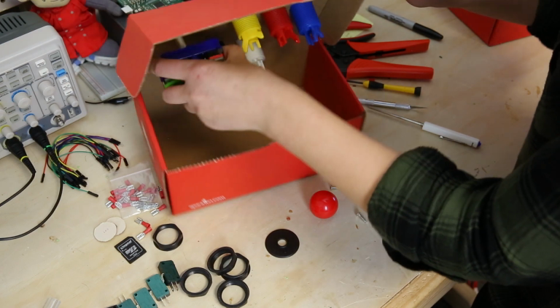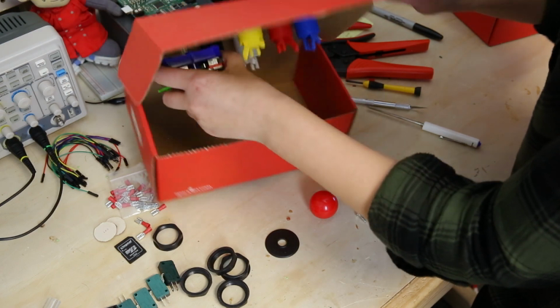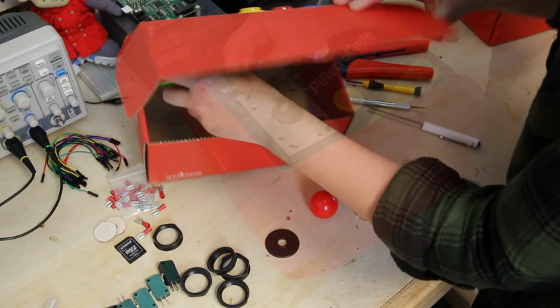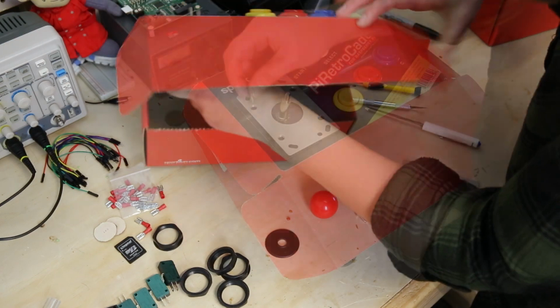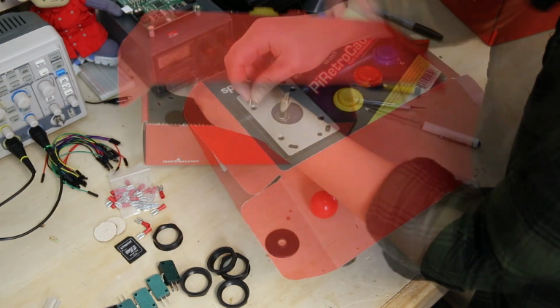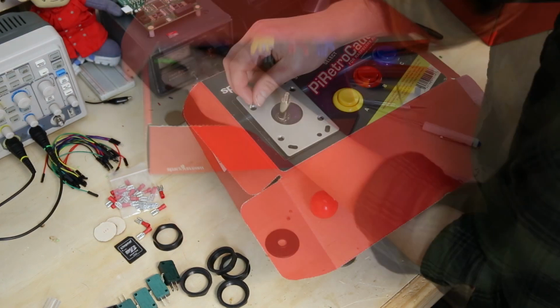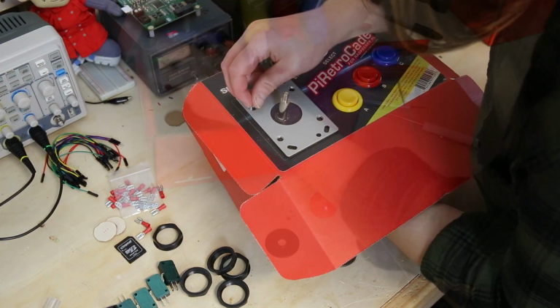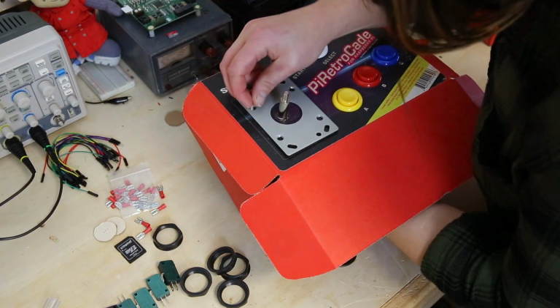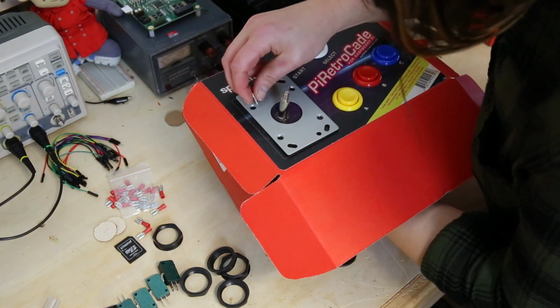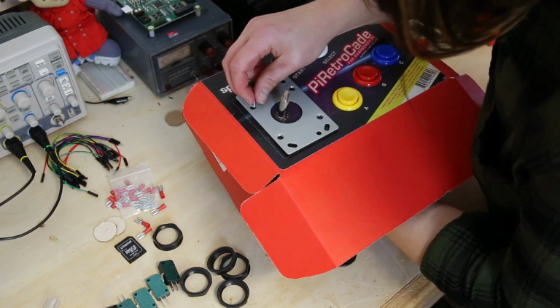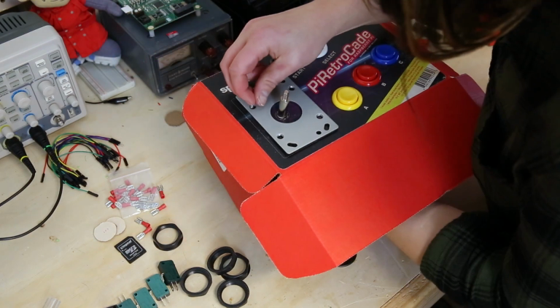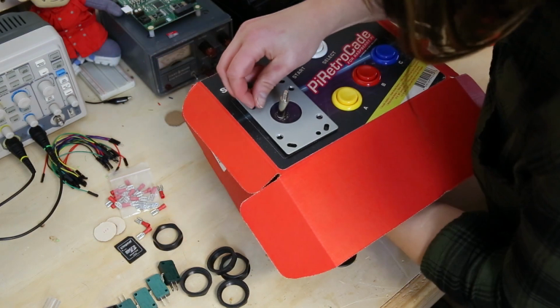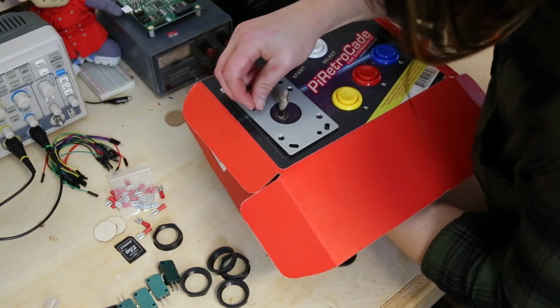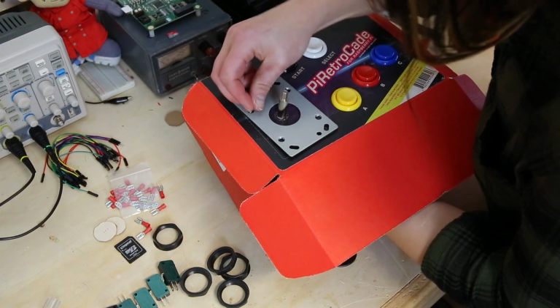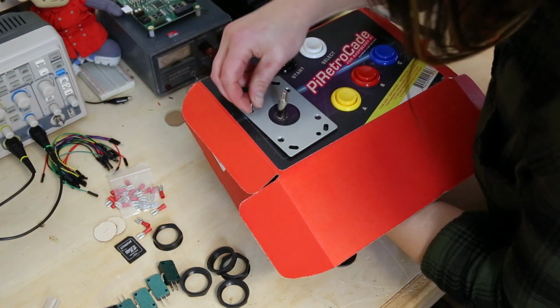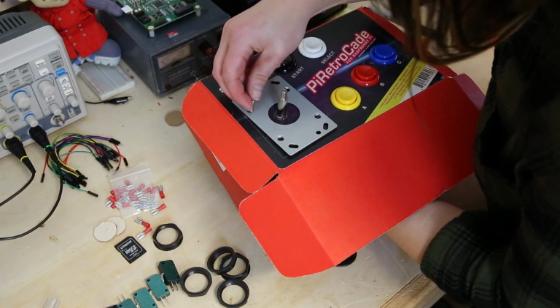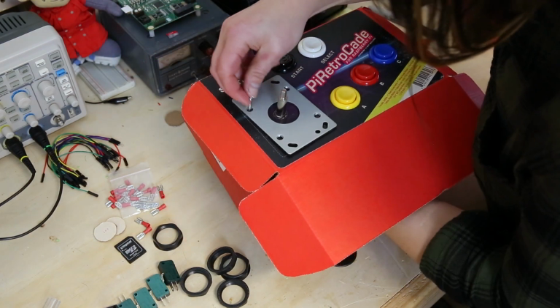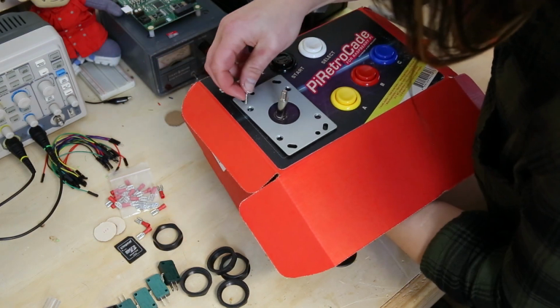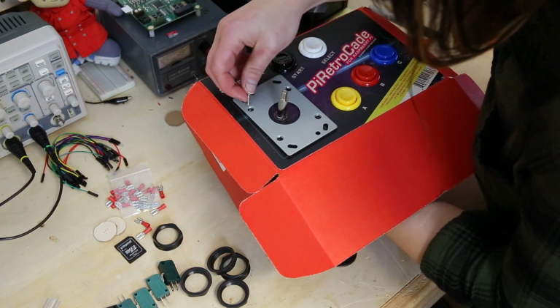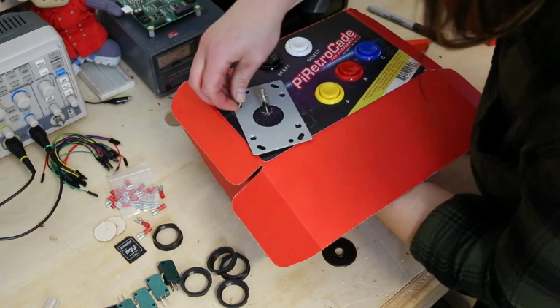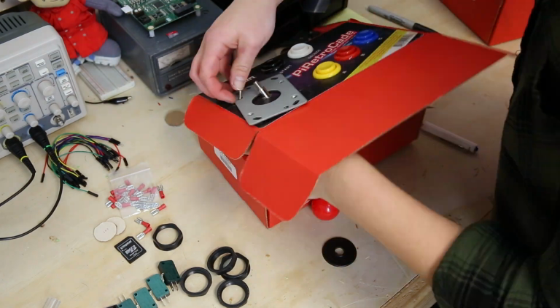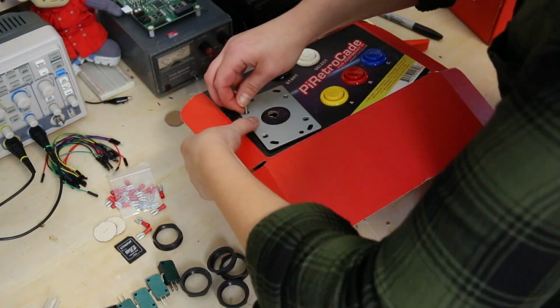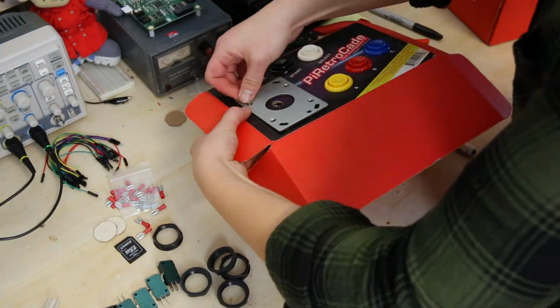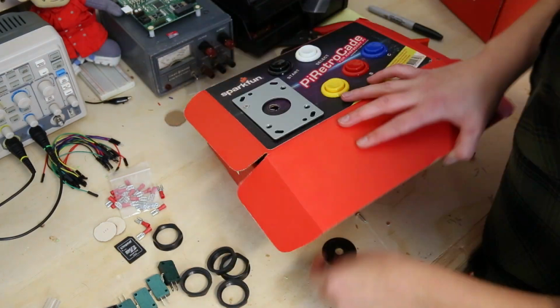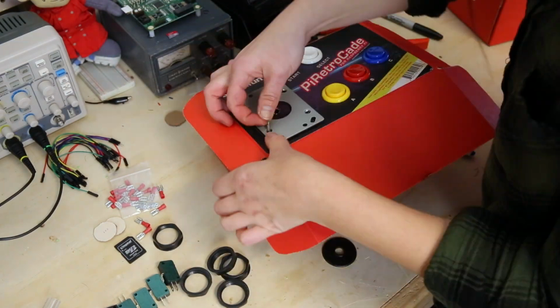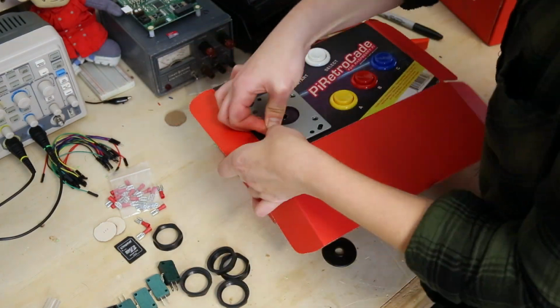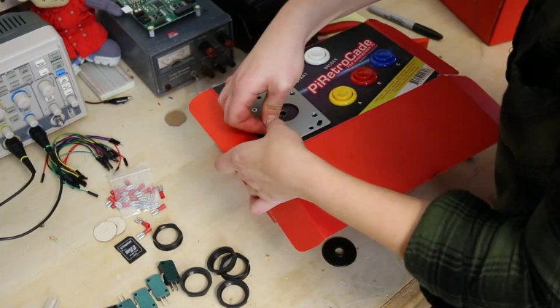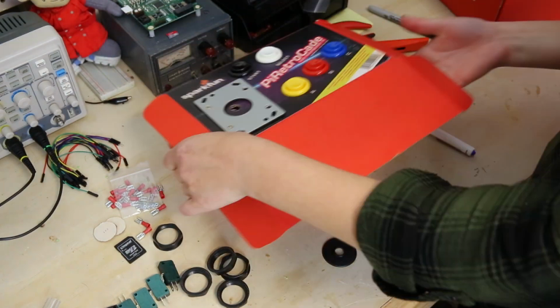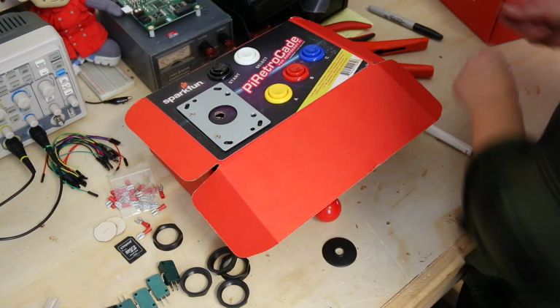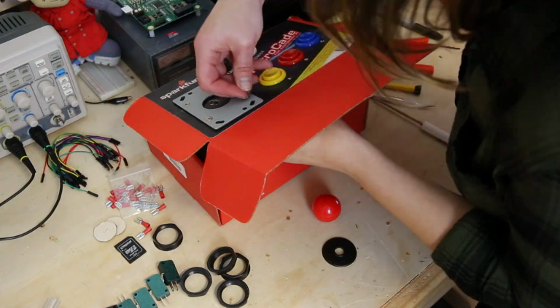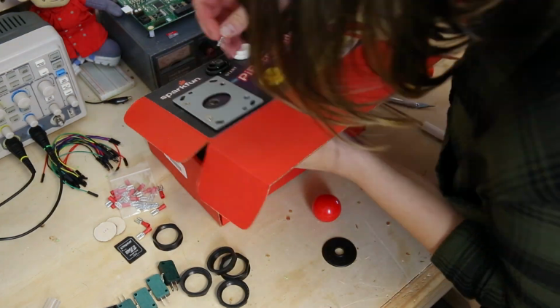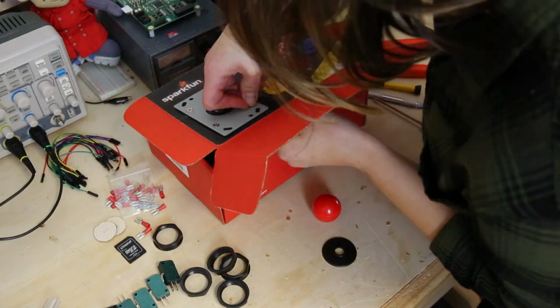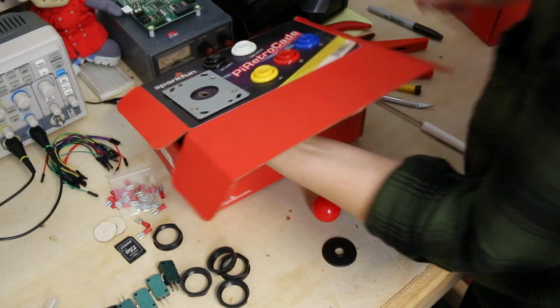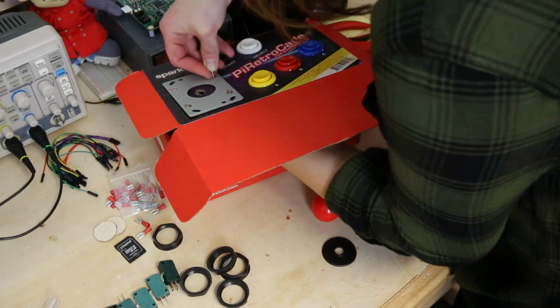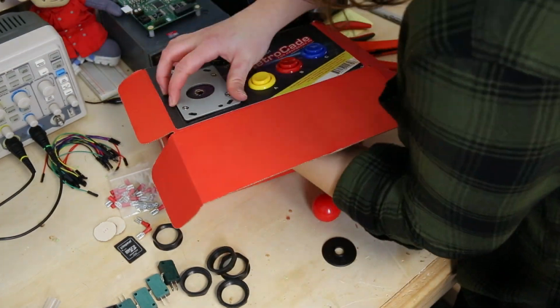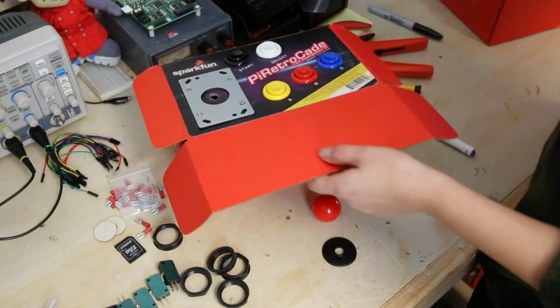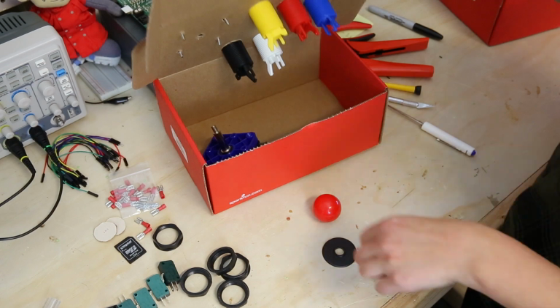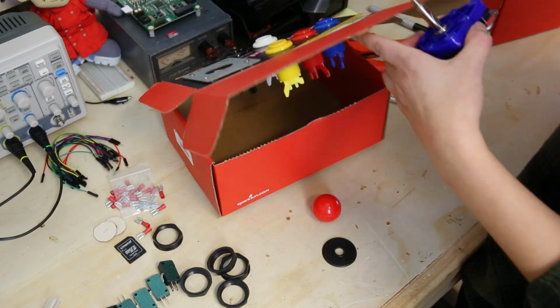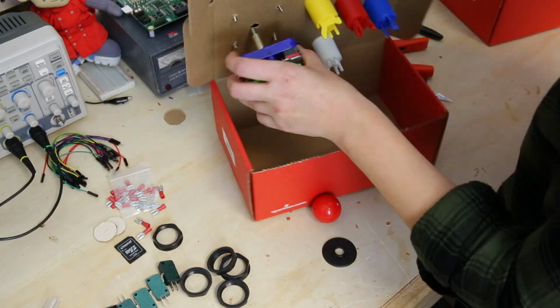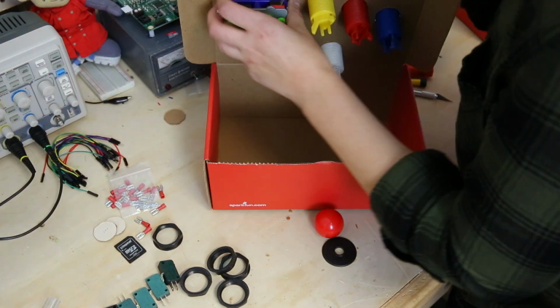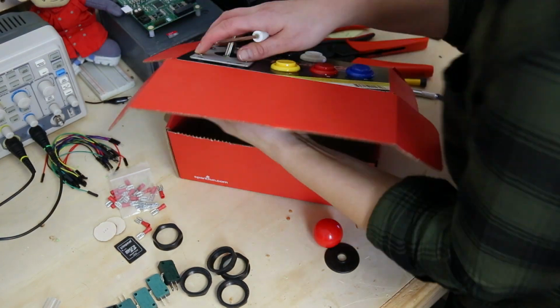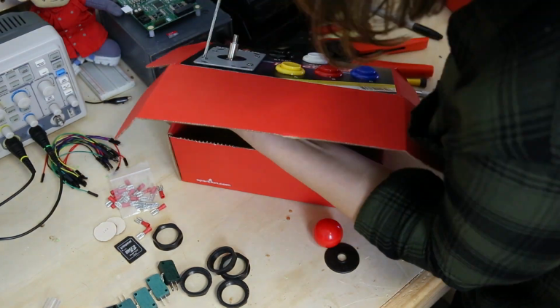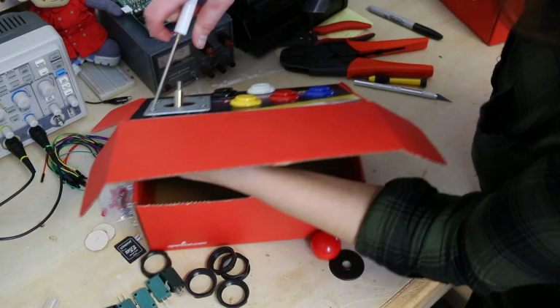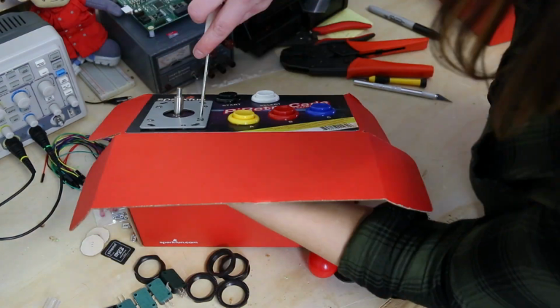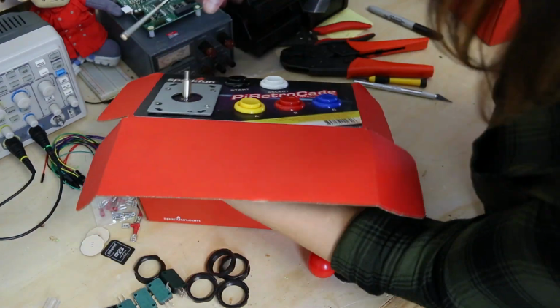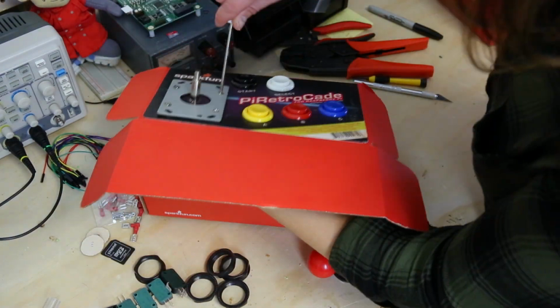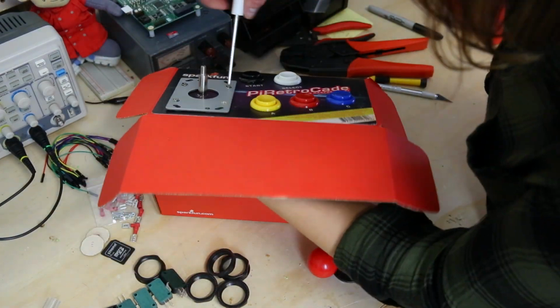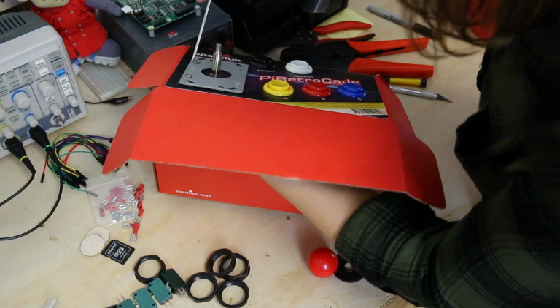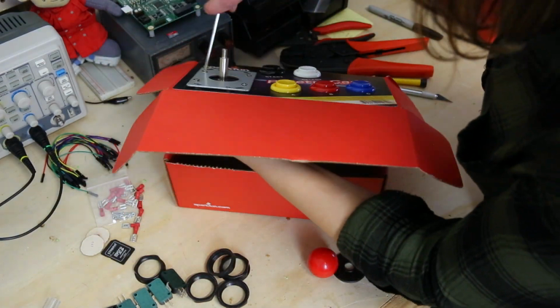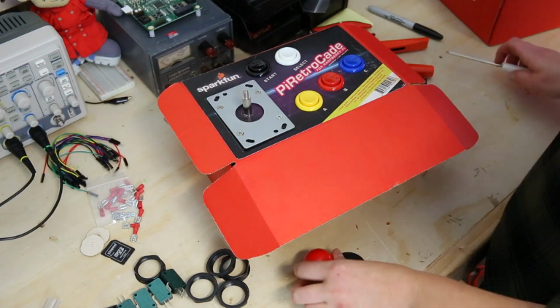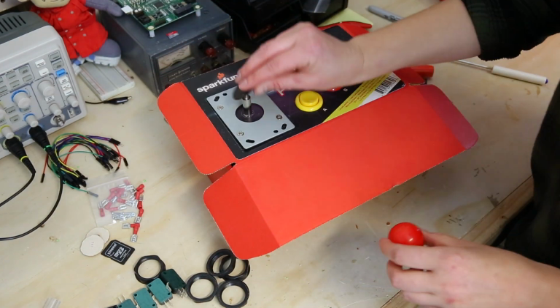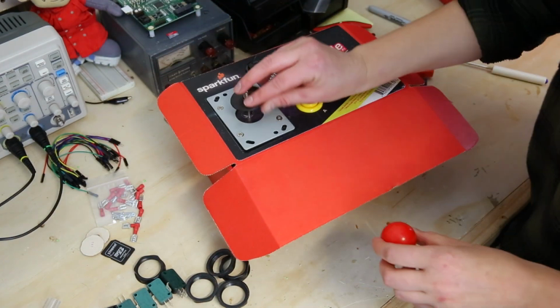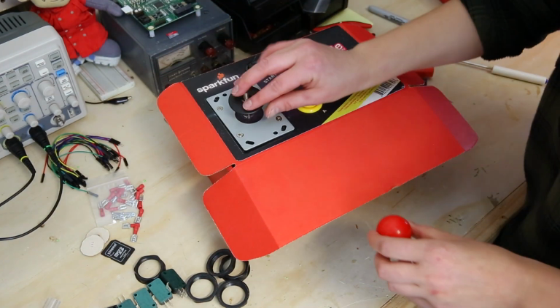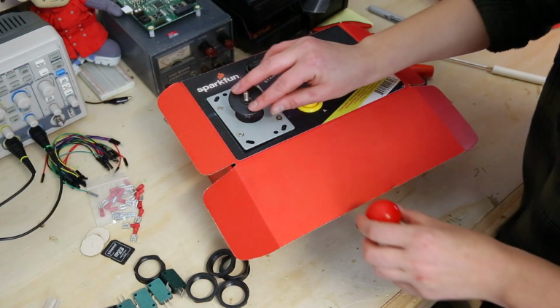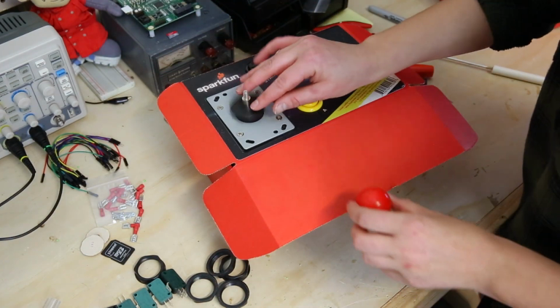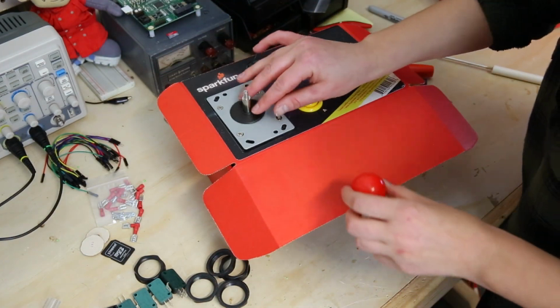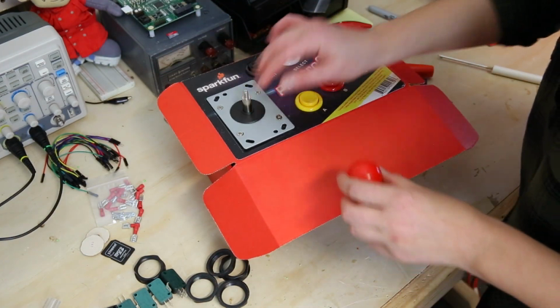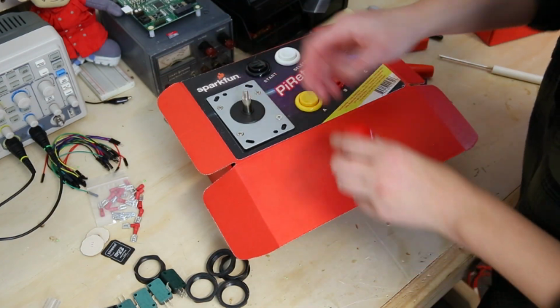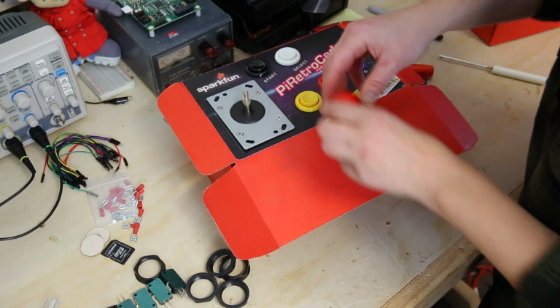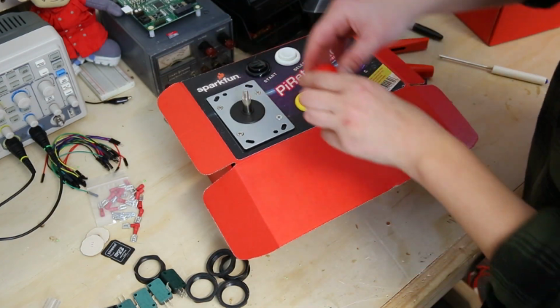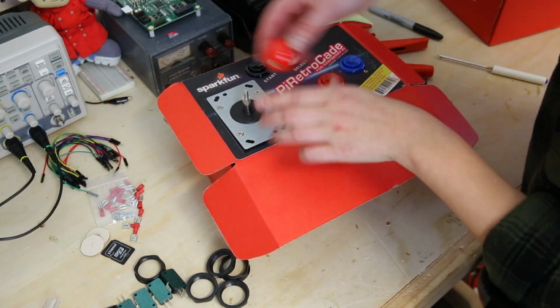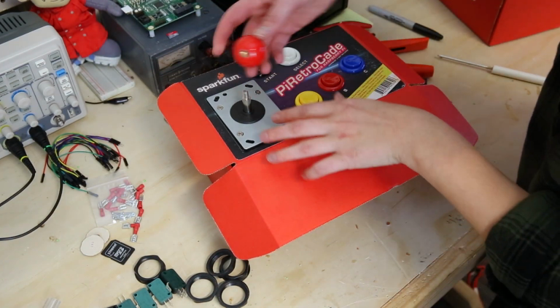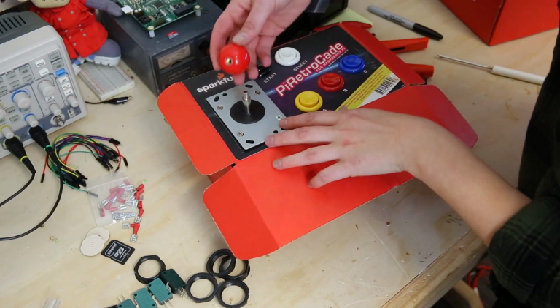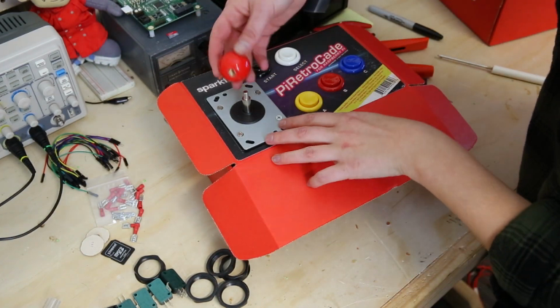When you find a permanent solution for your arcade, the plate will need to be under the enclosure and will need to be fastened using these through holes.